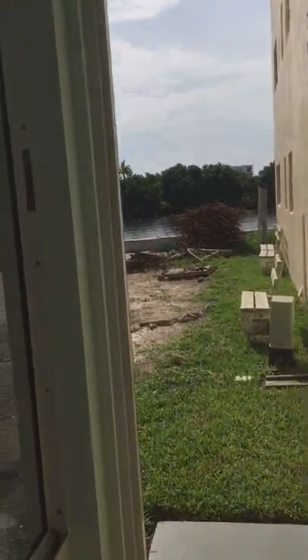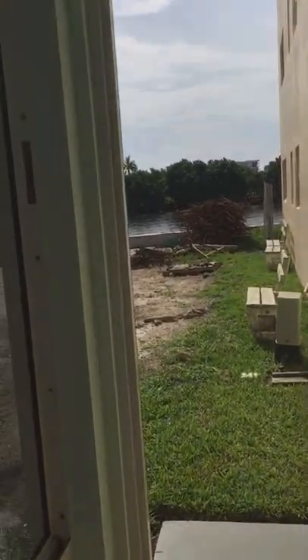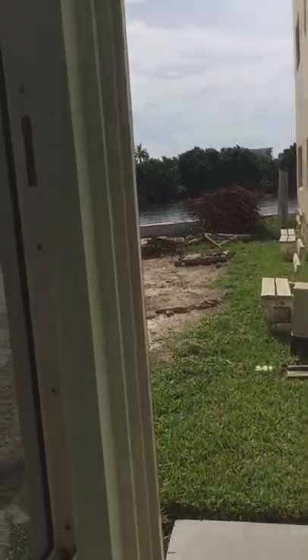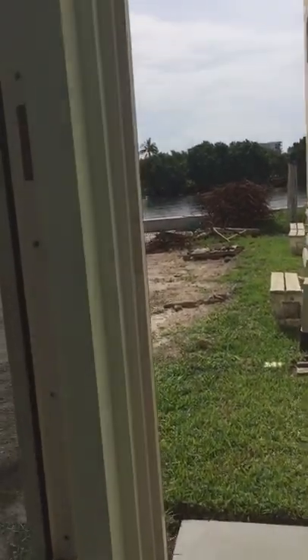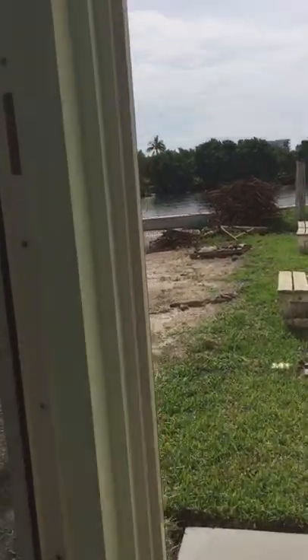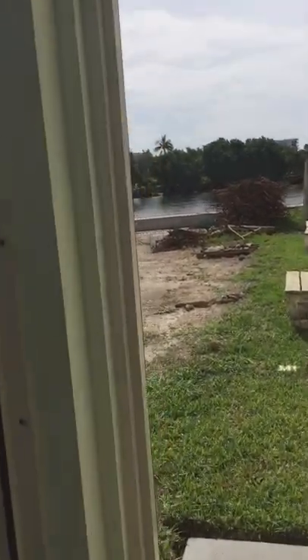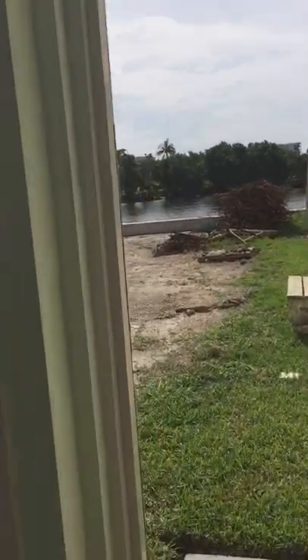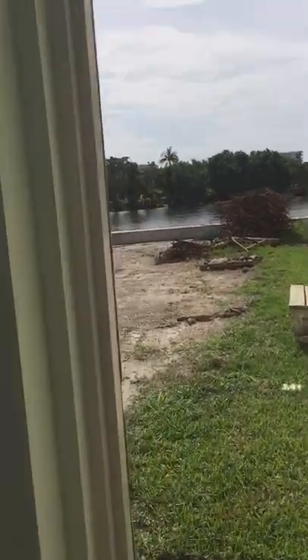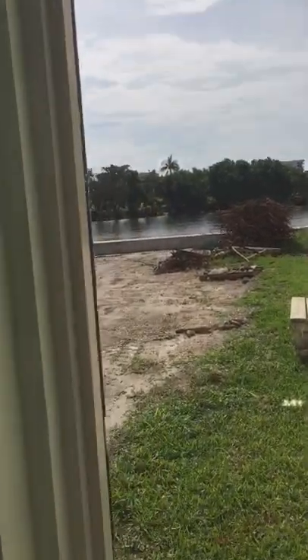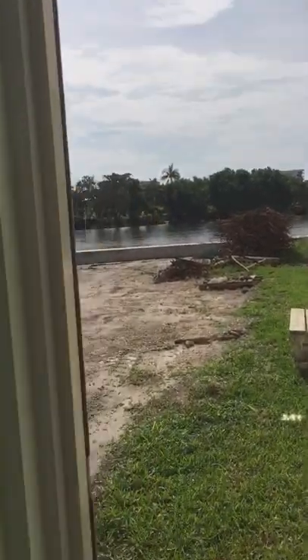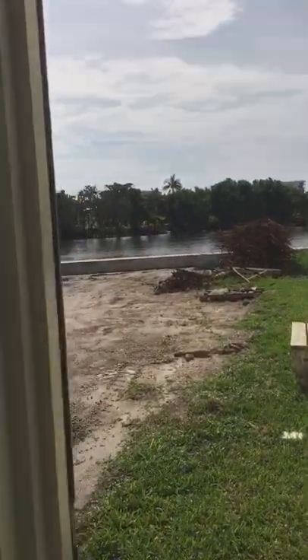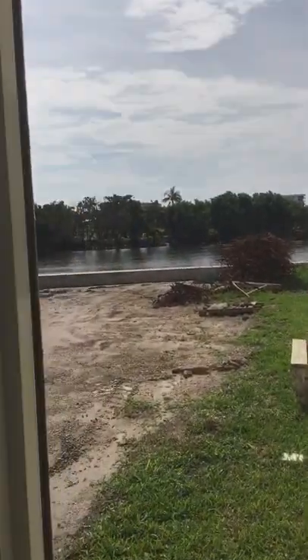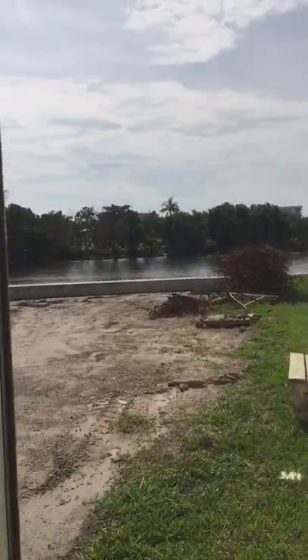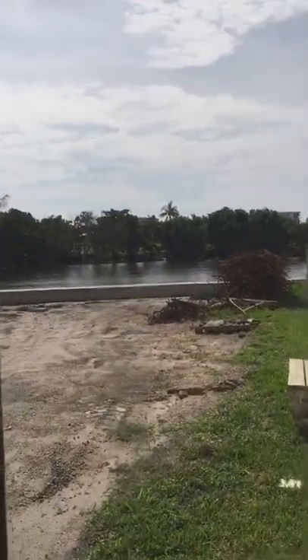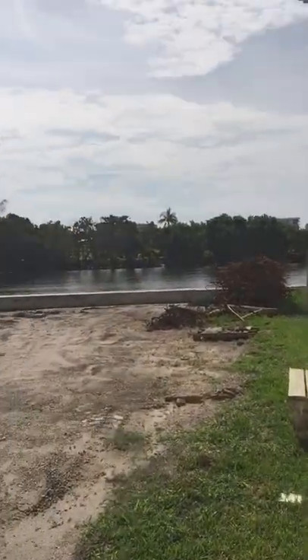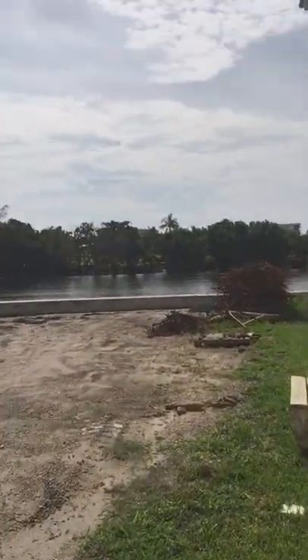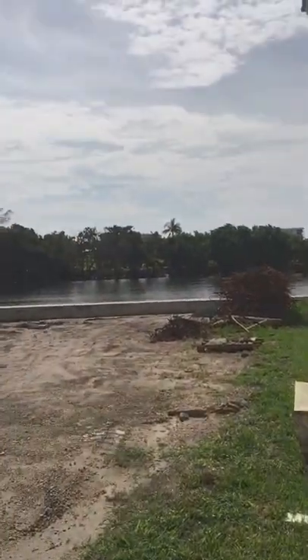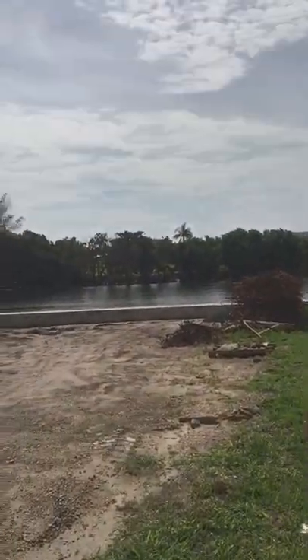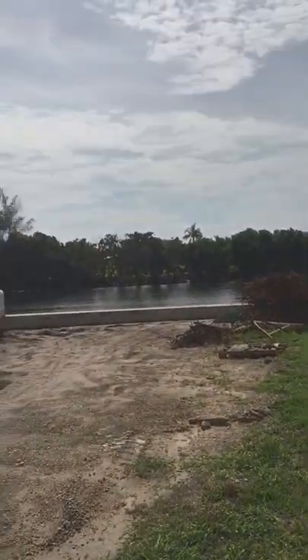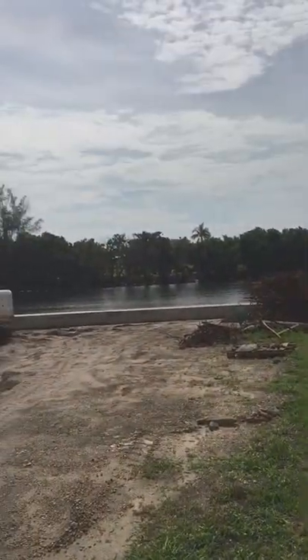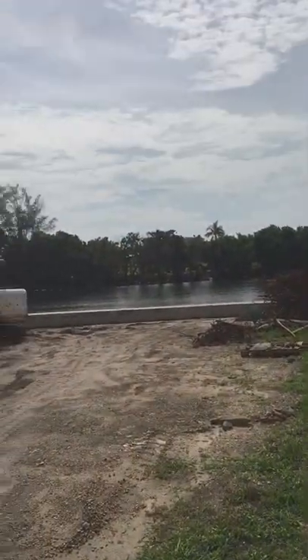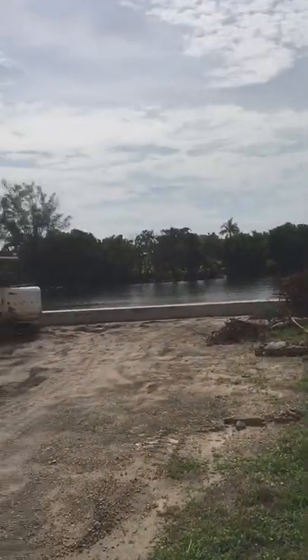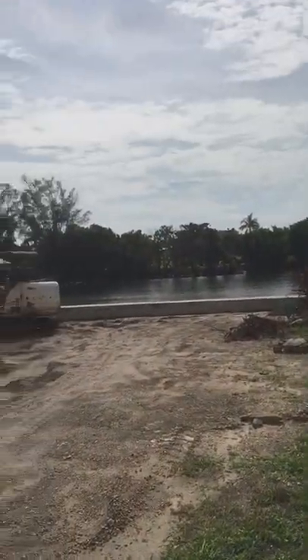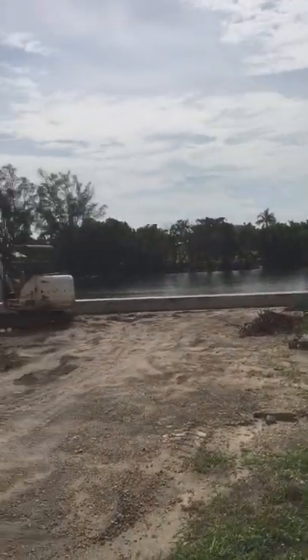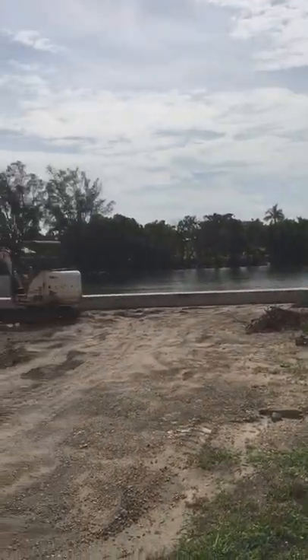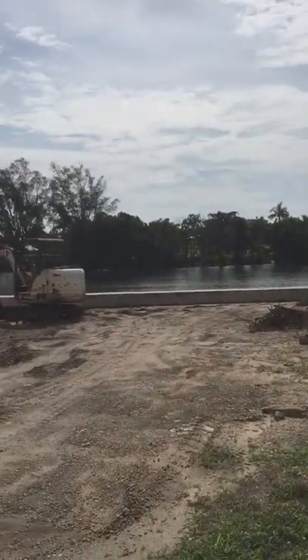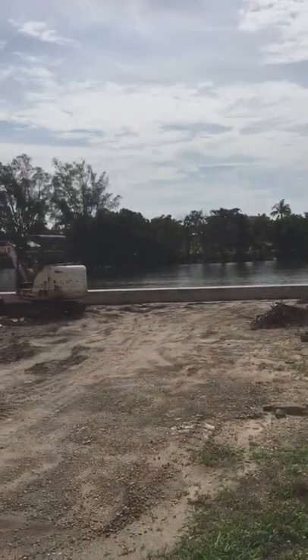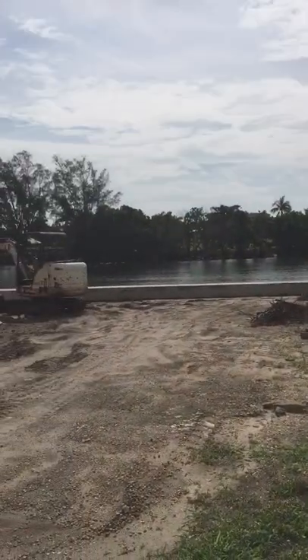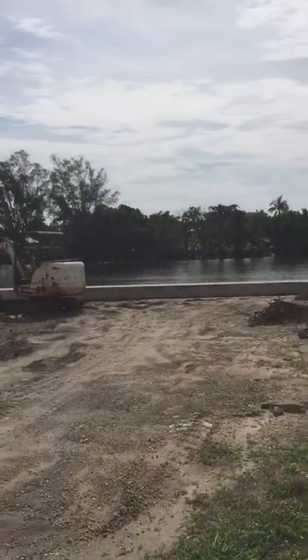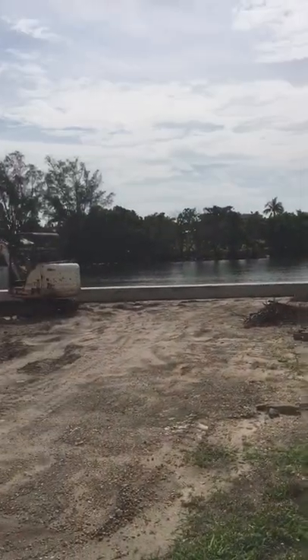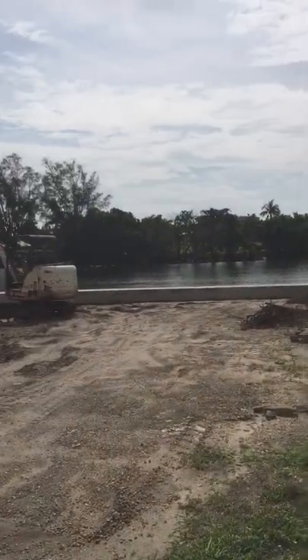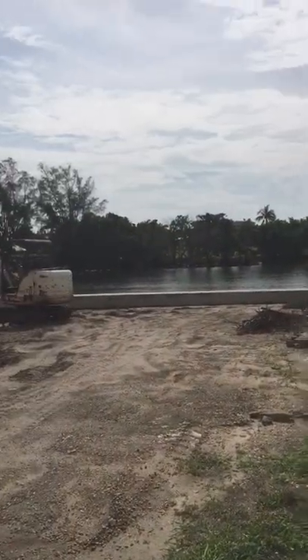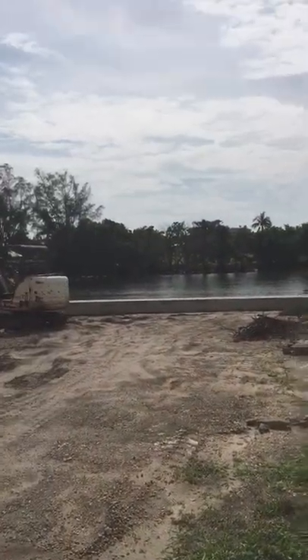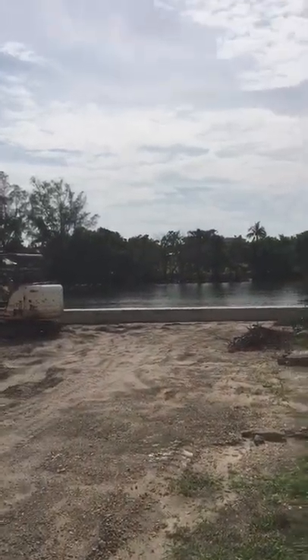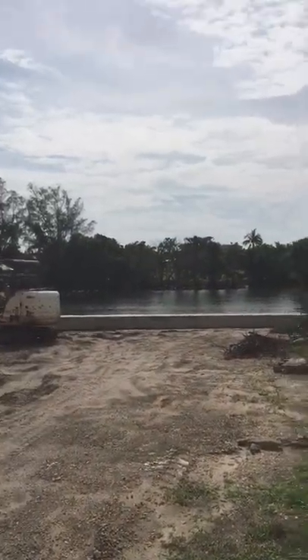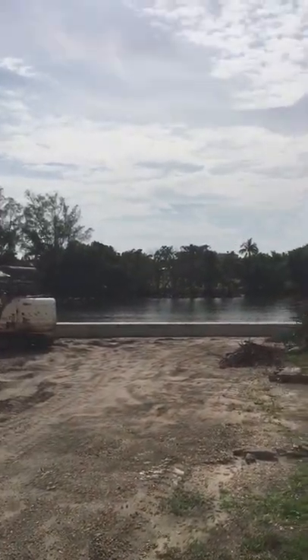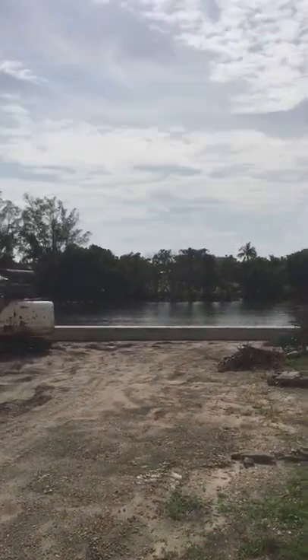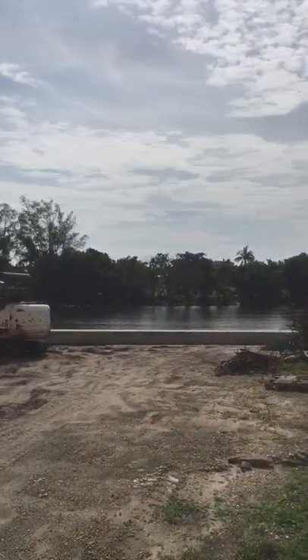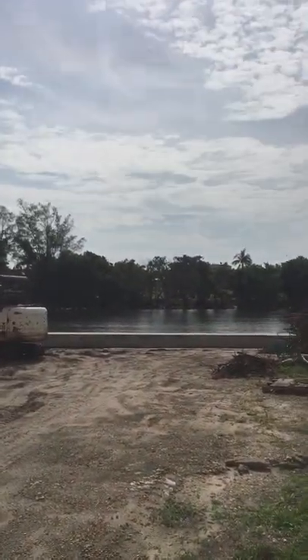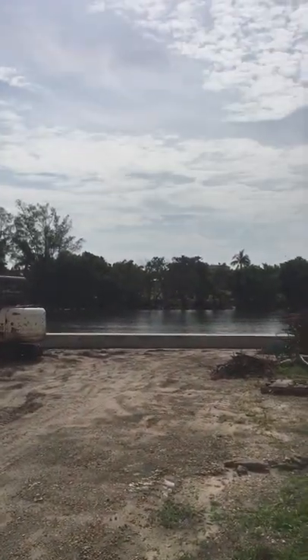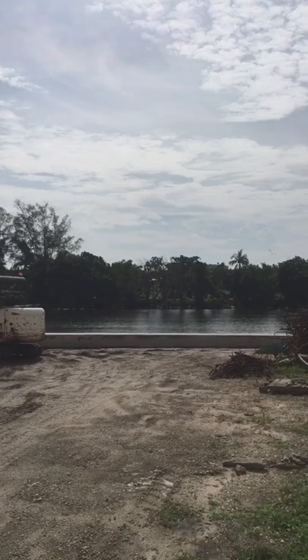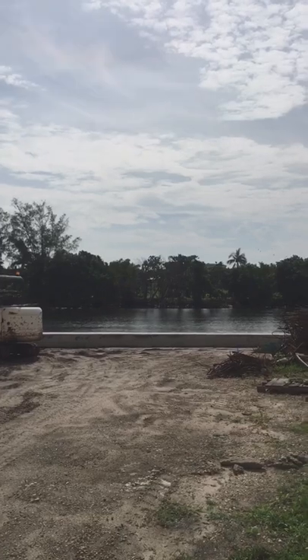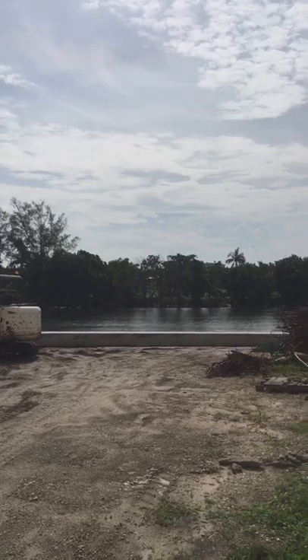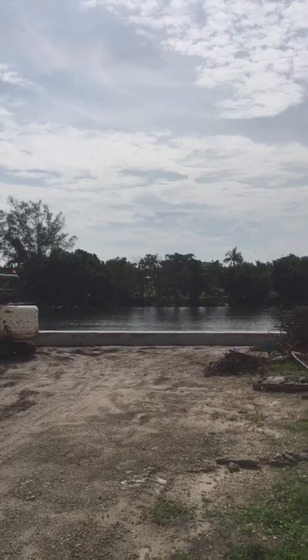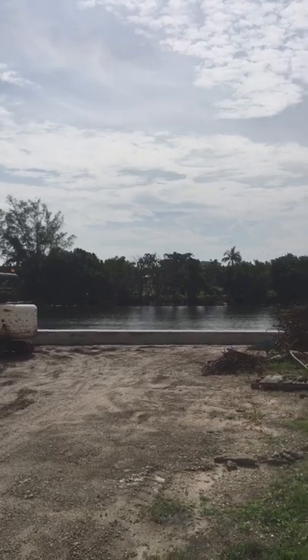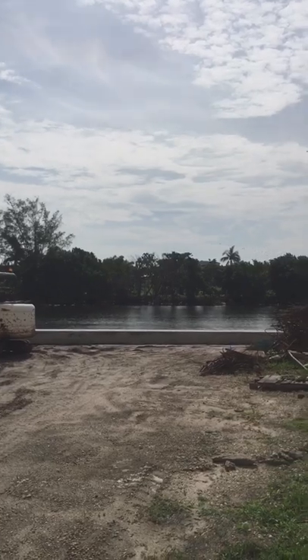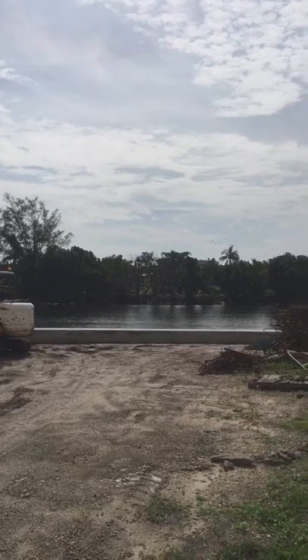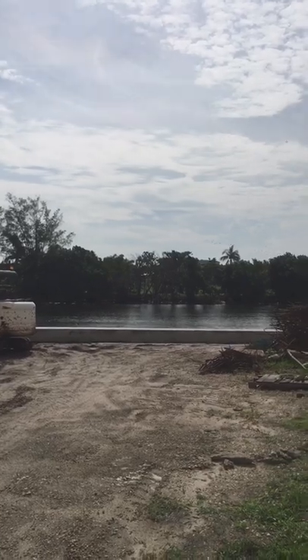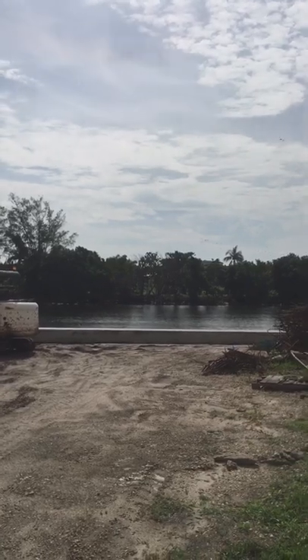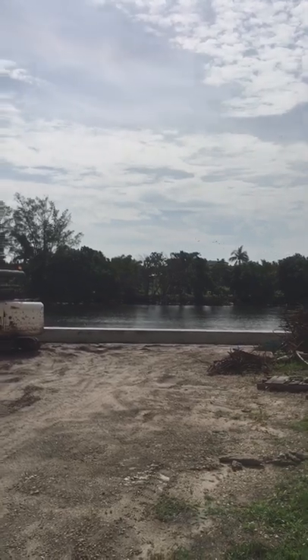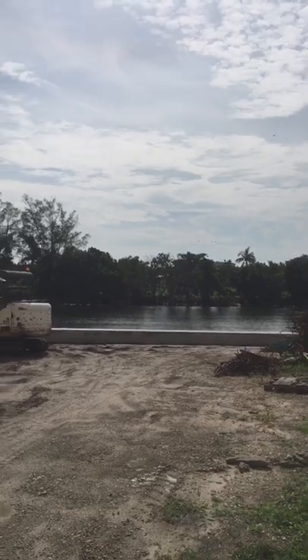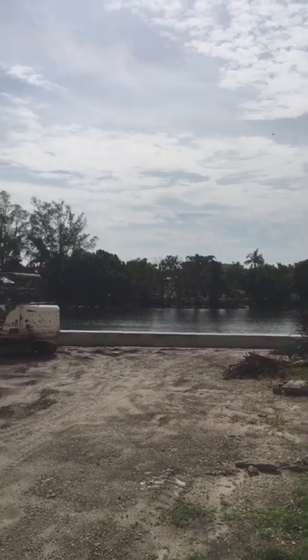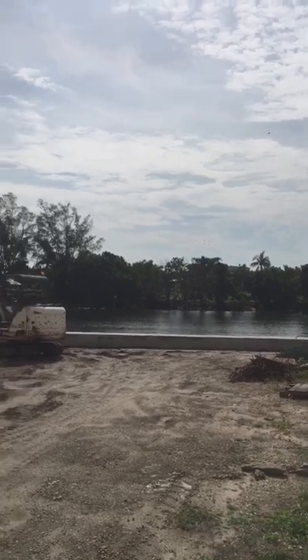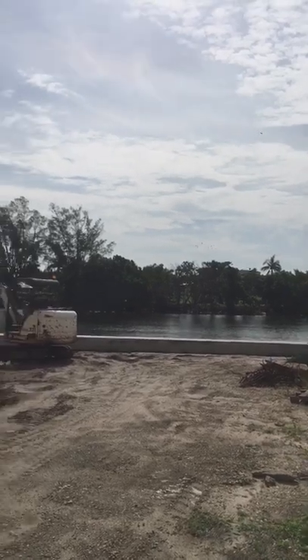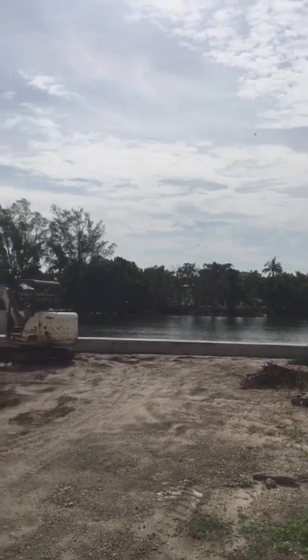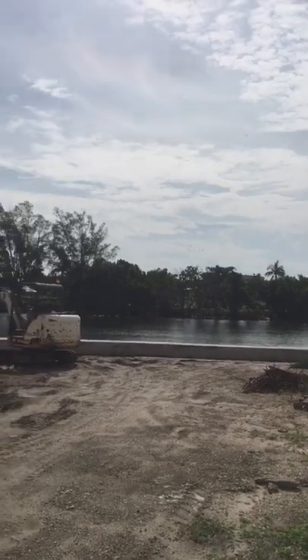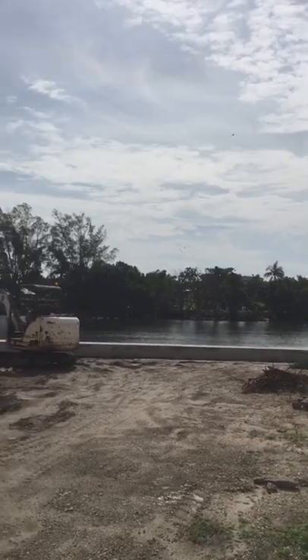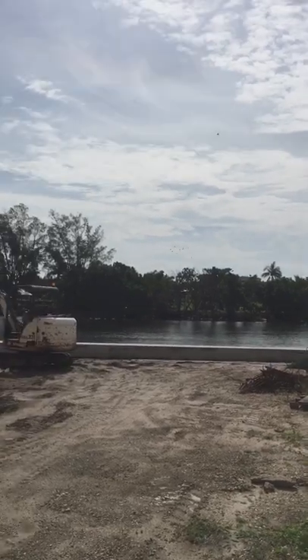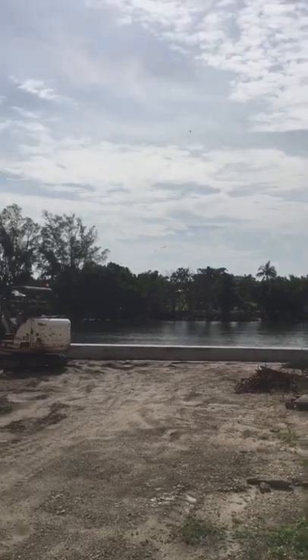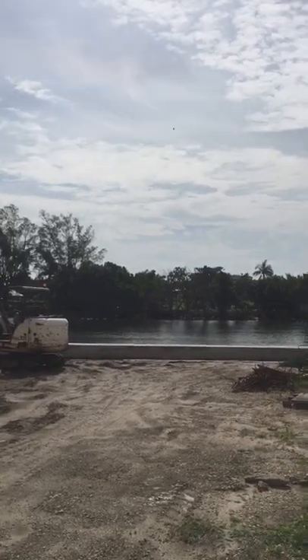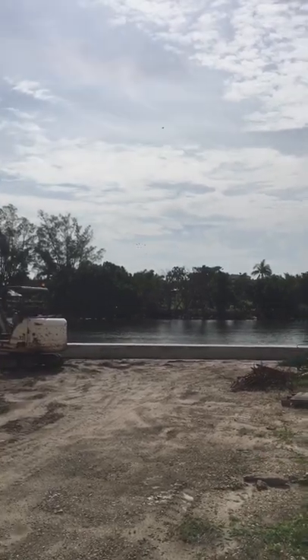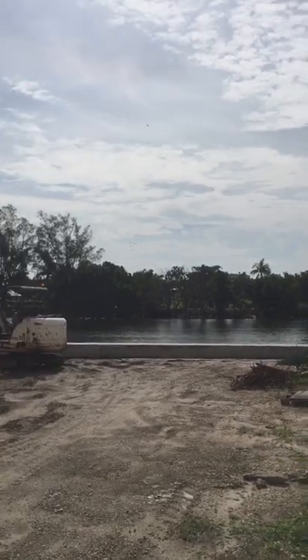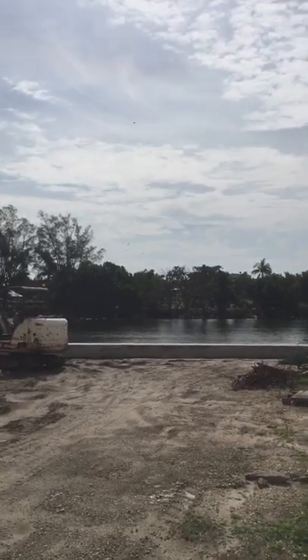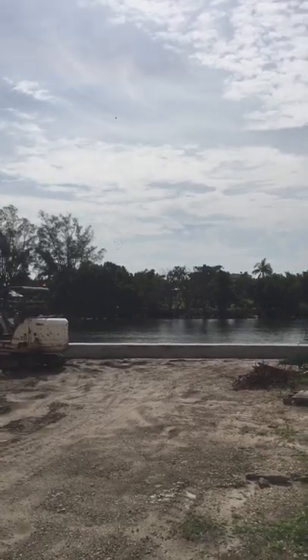I also want to let you know, right across is a private golf course. What a gorgeous view.